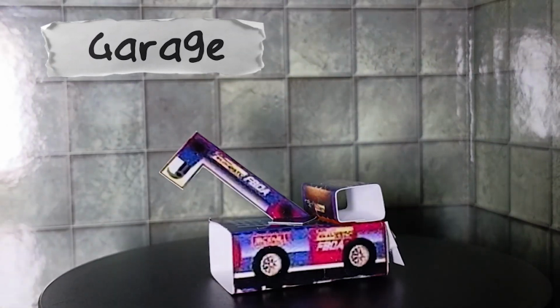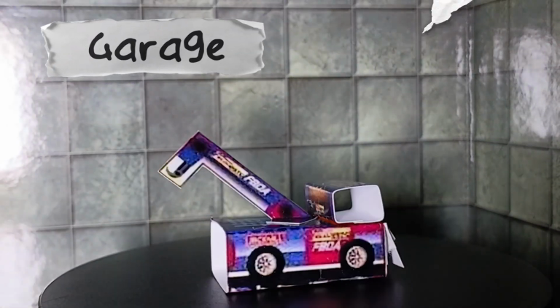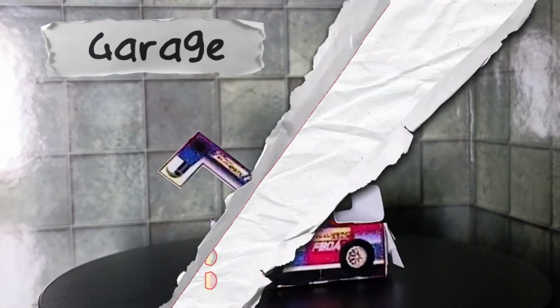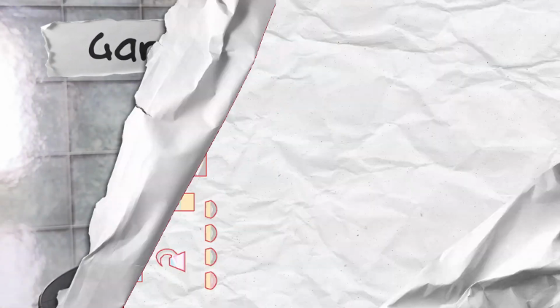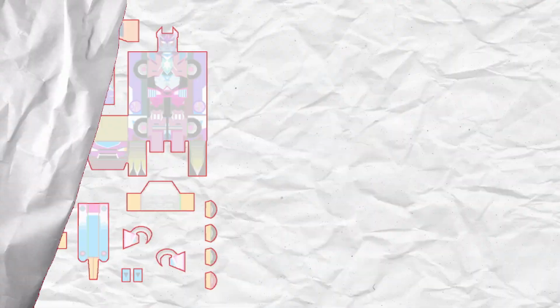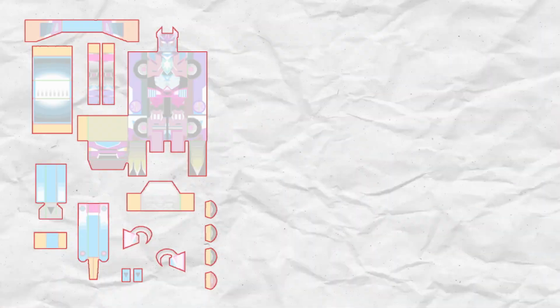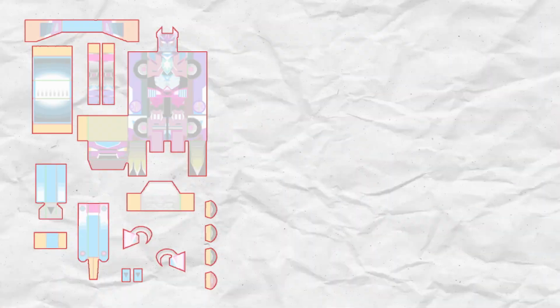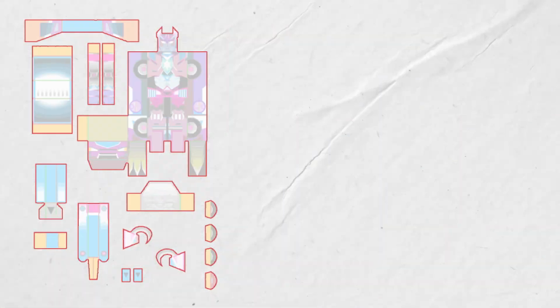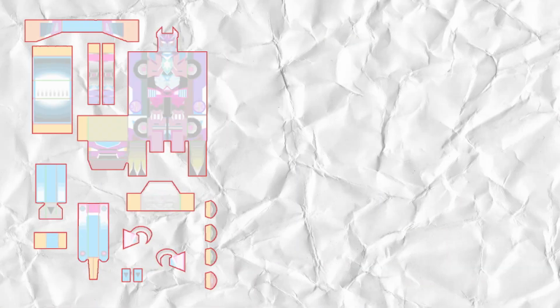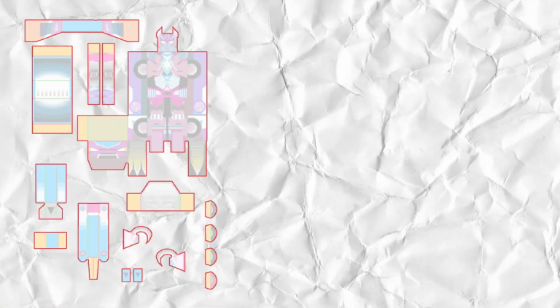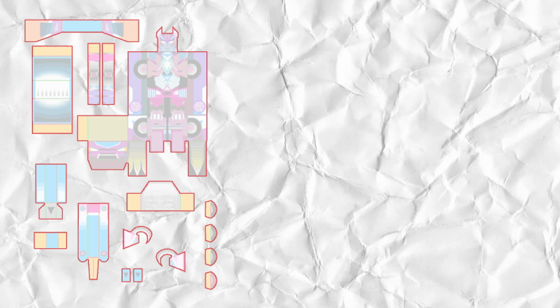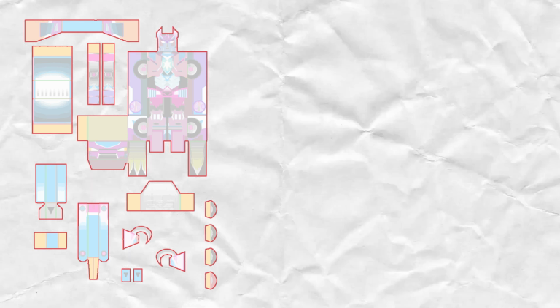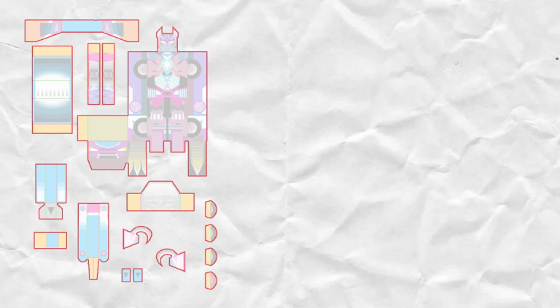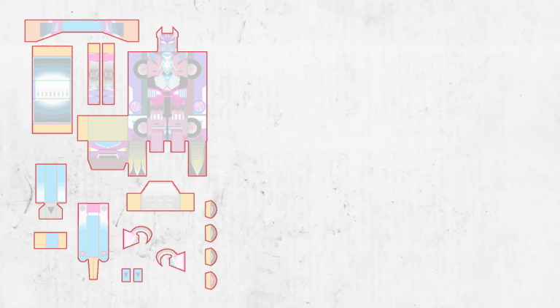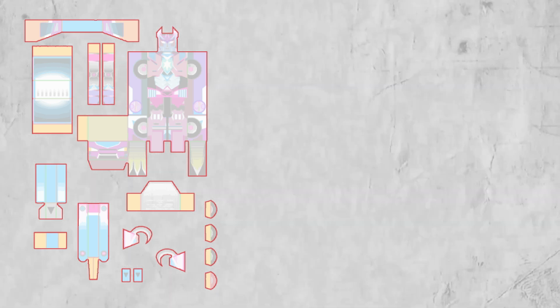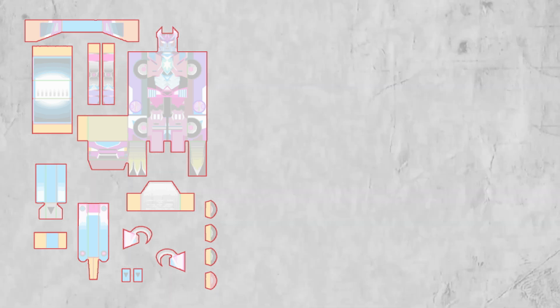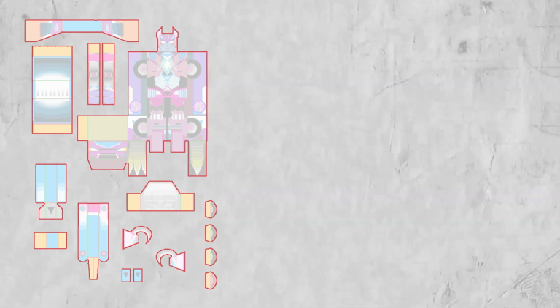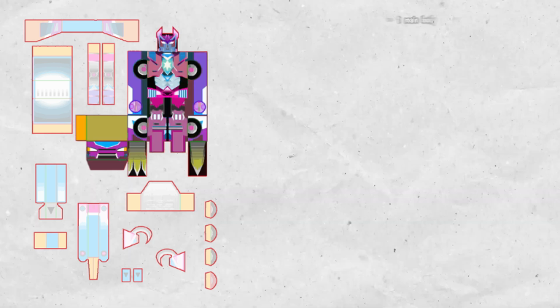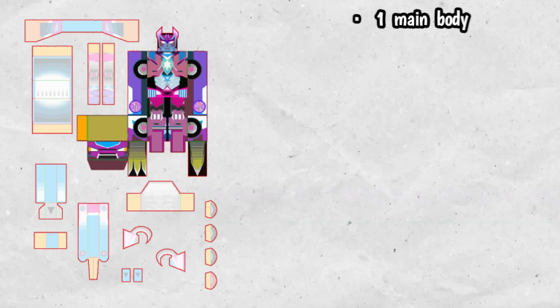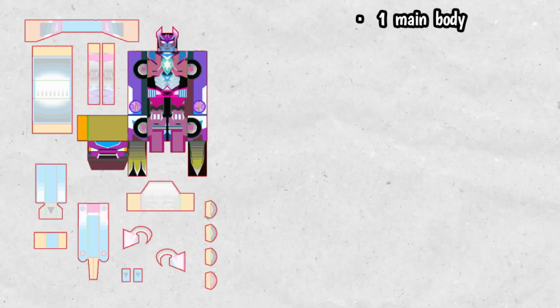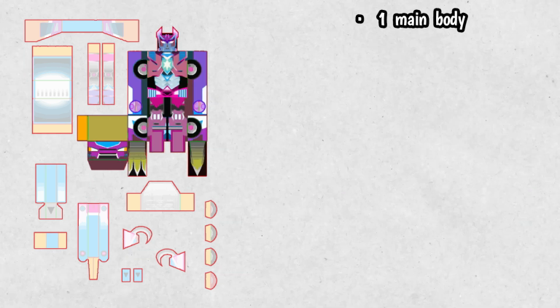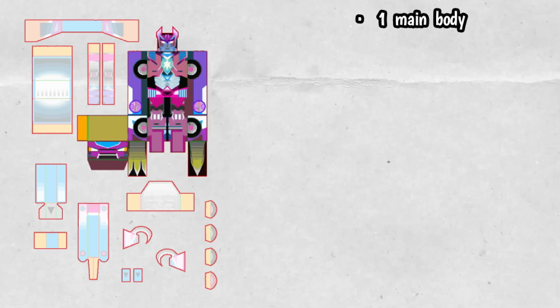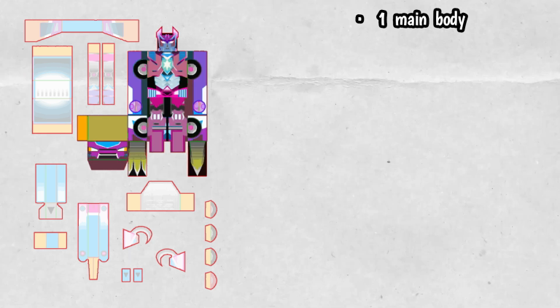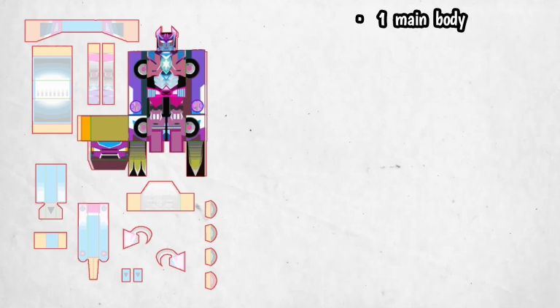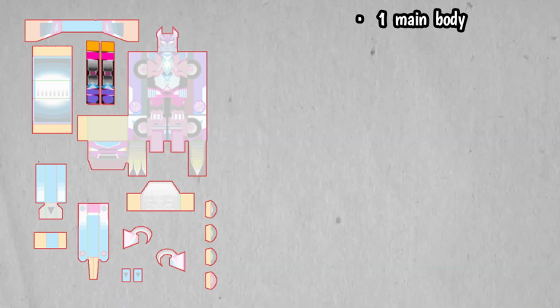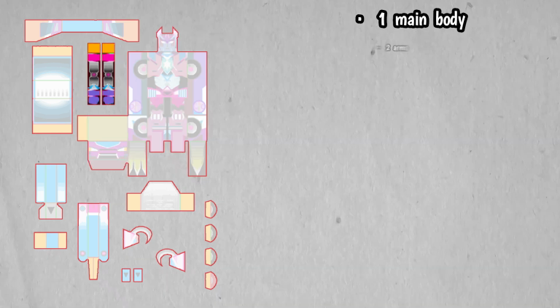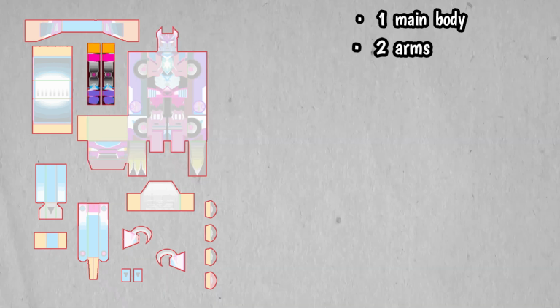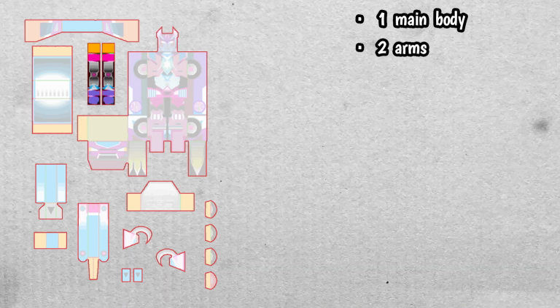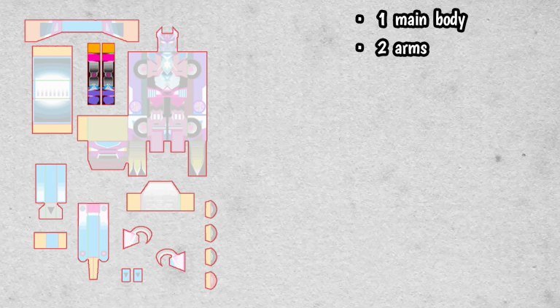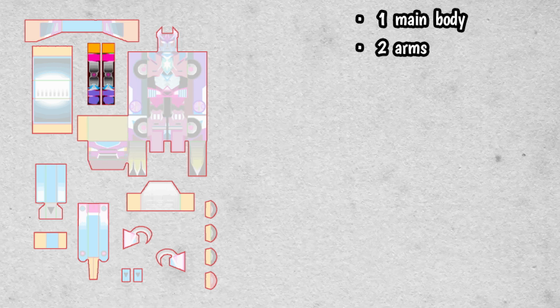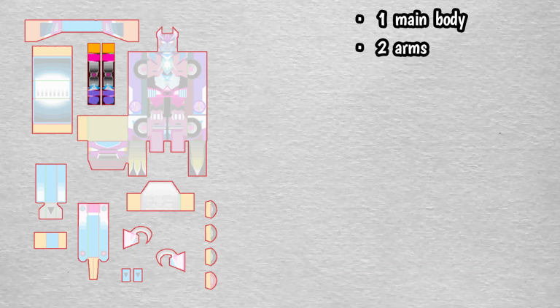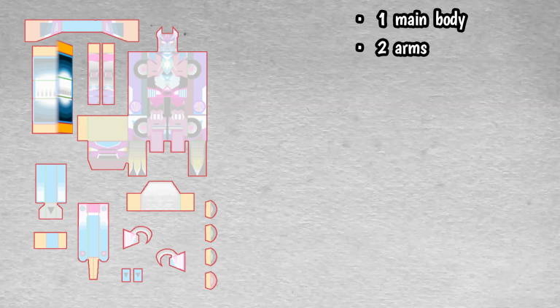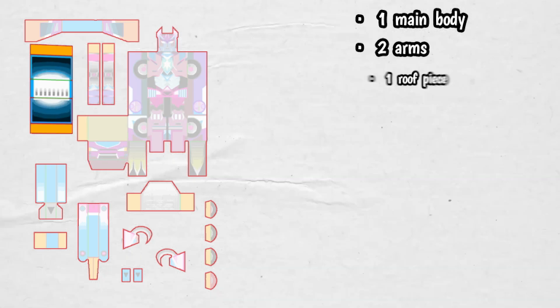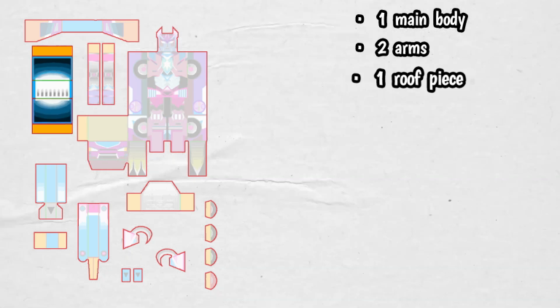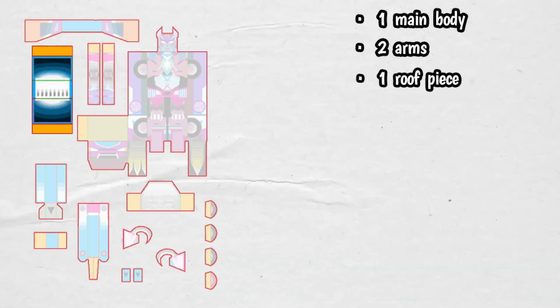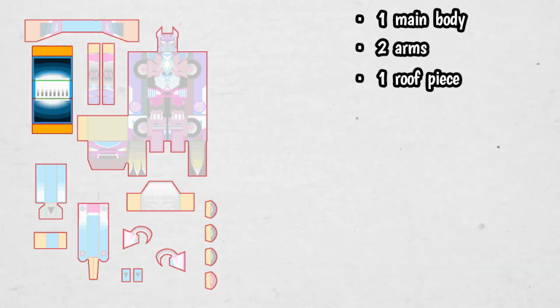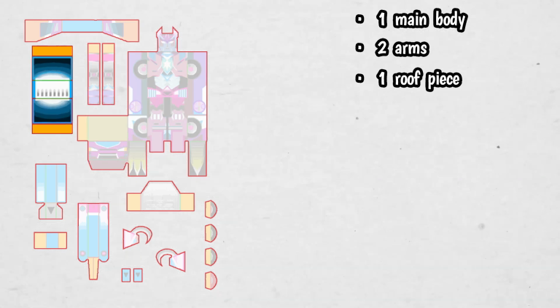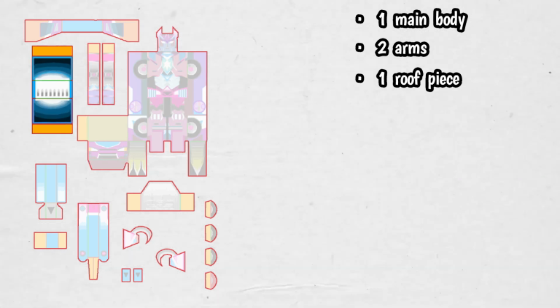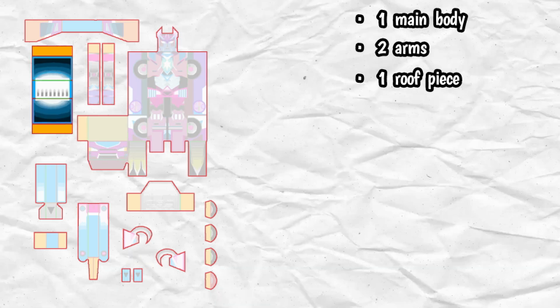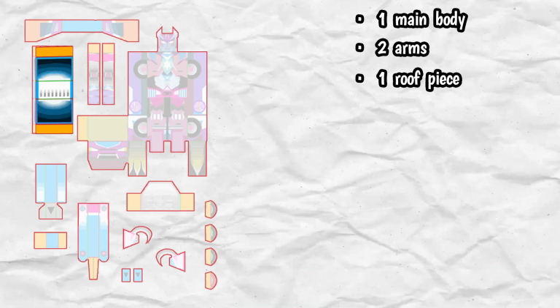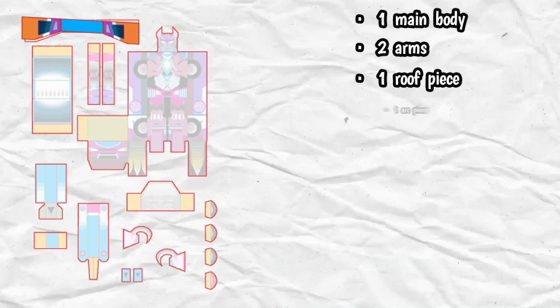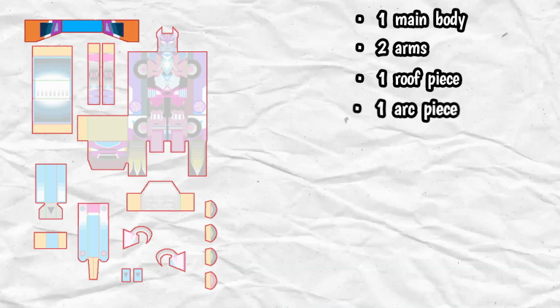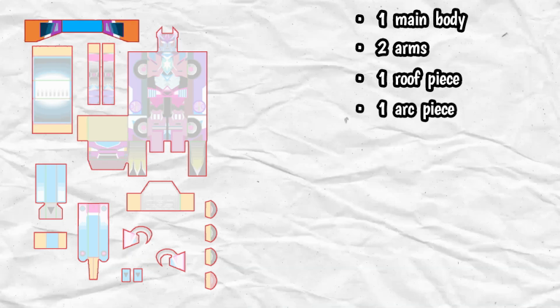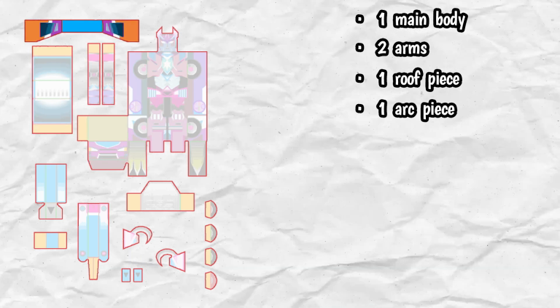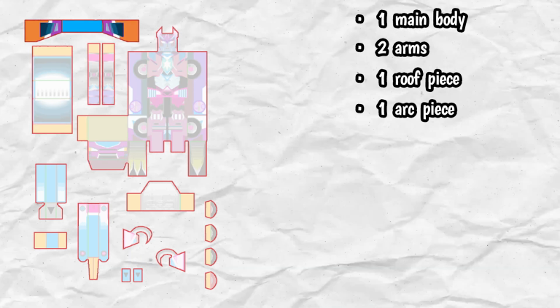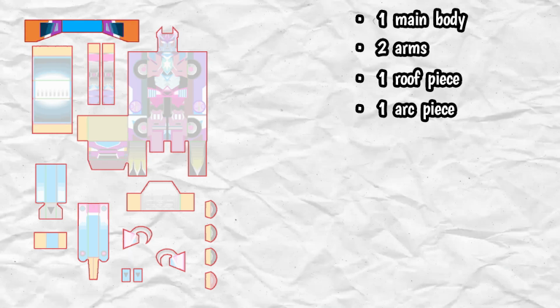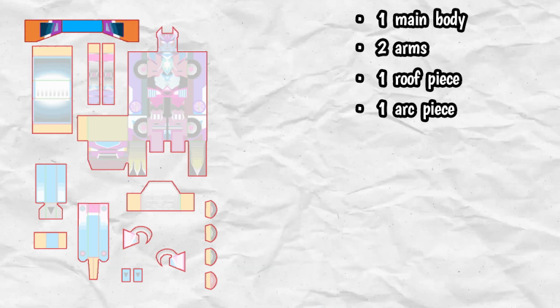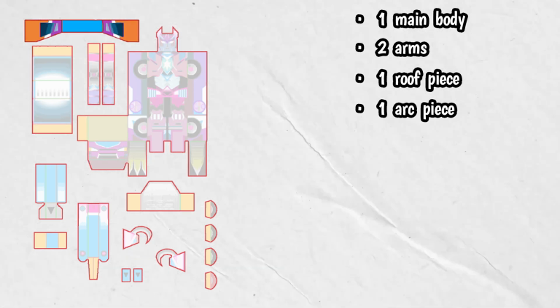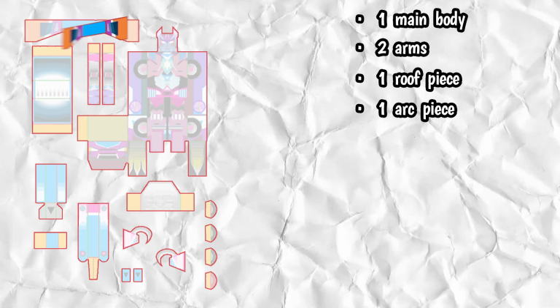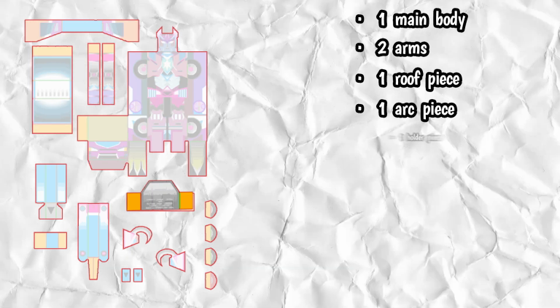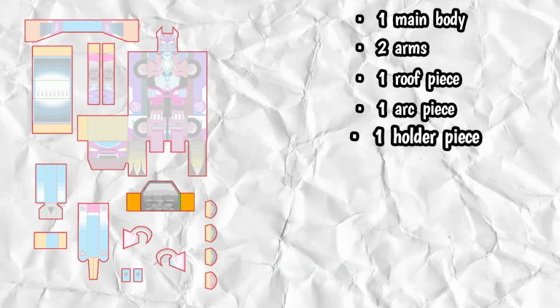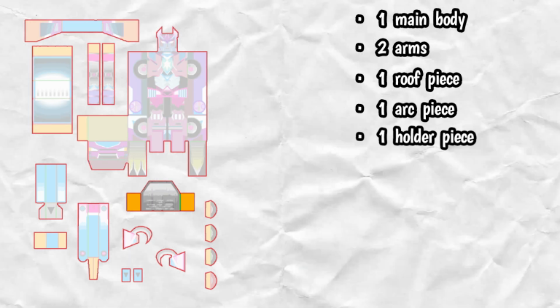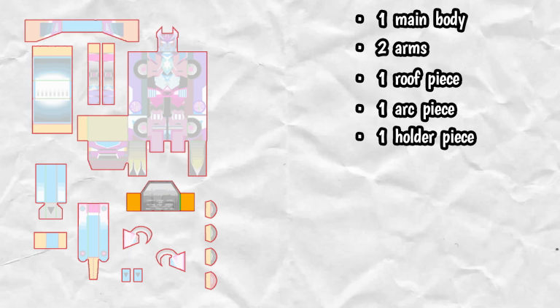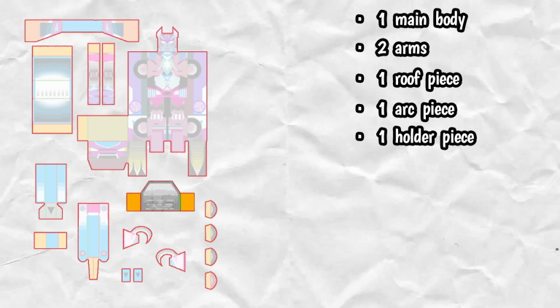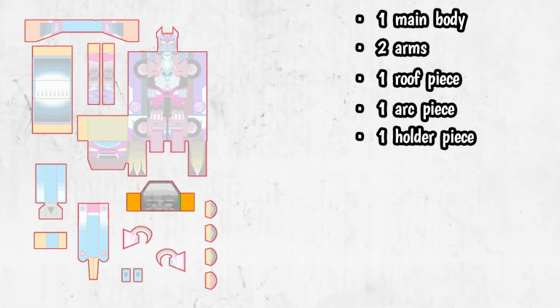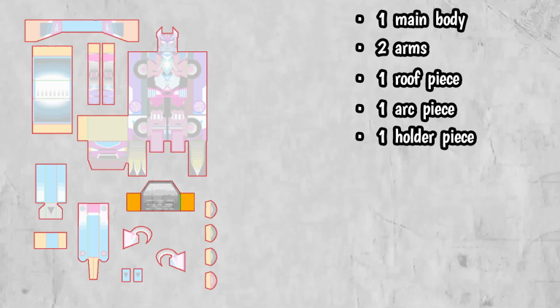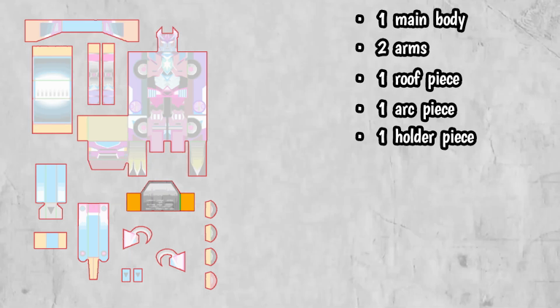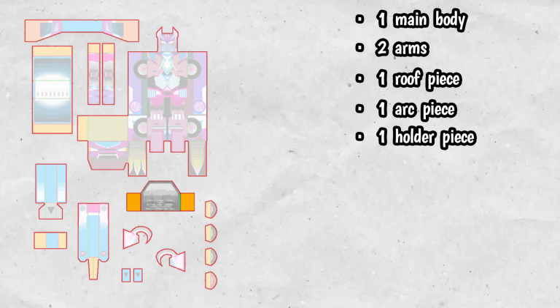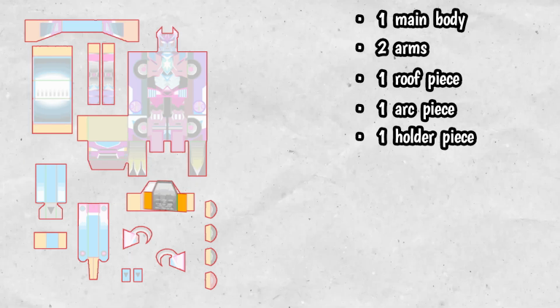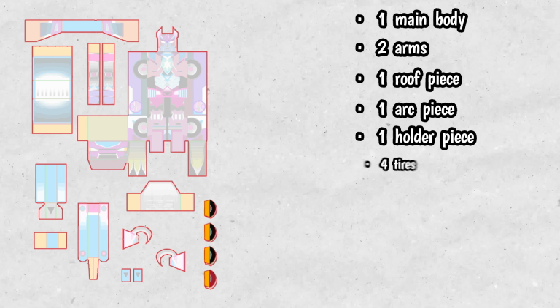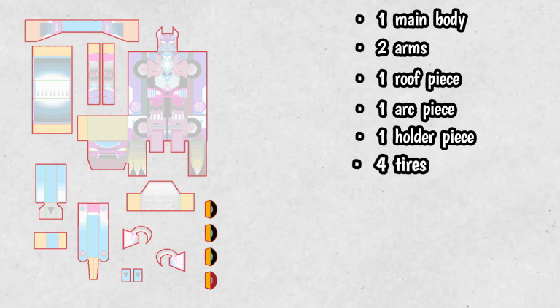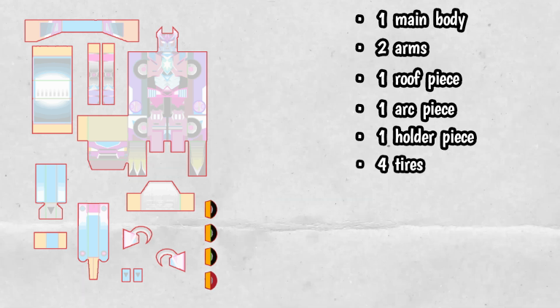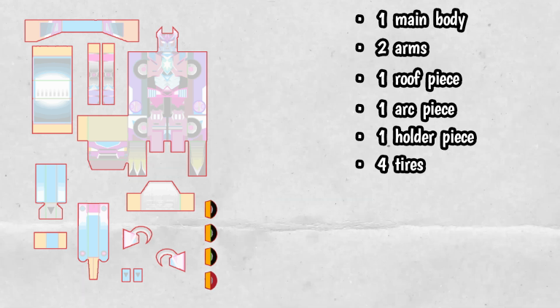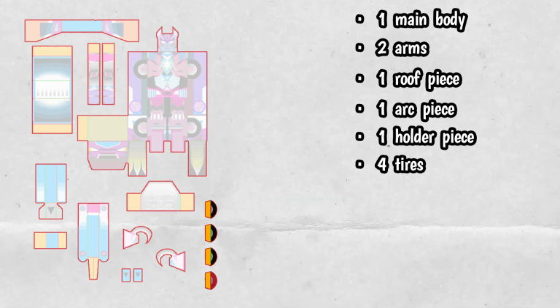In his toy card, he has one main body, two arms, one roof piece, one arc piece, one holder piece, and four tires.